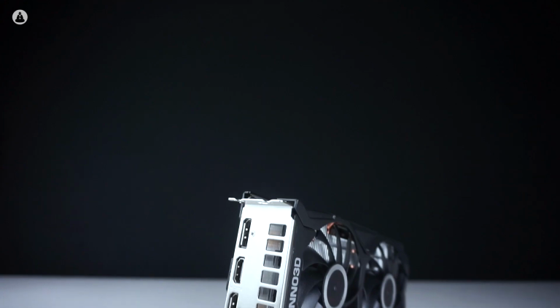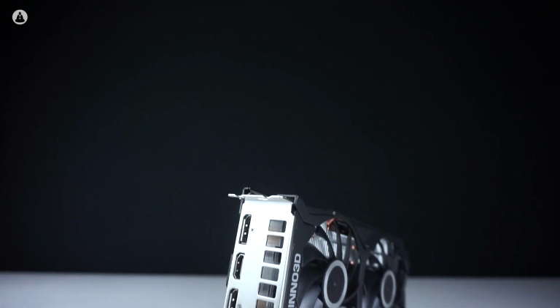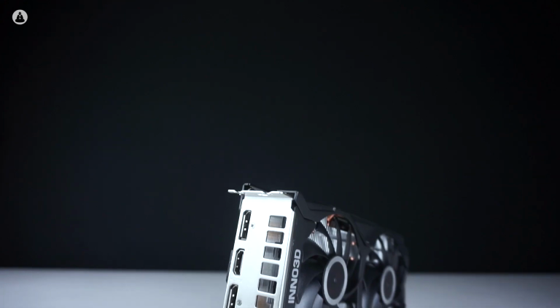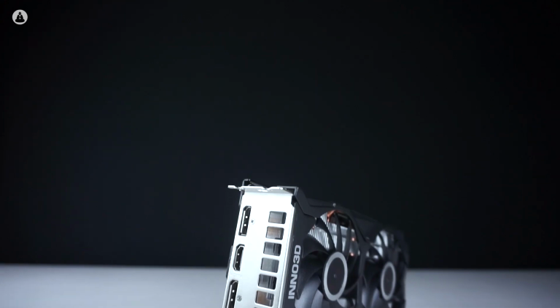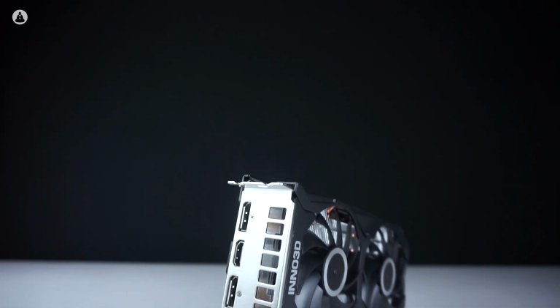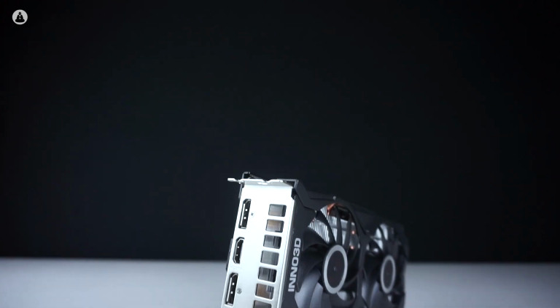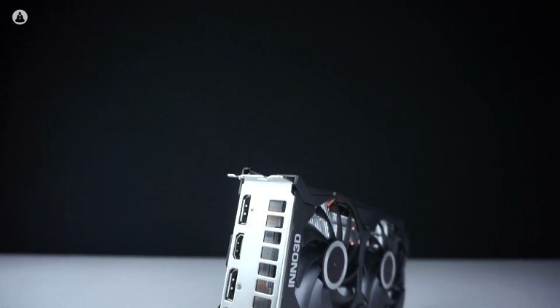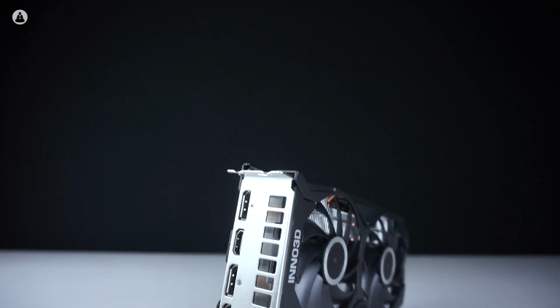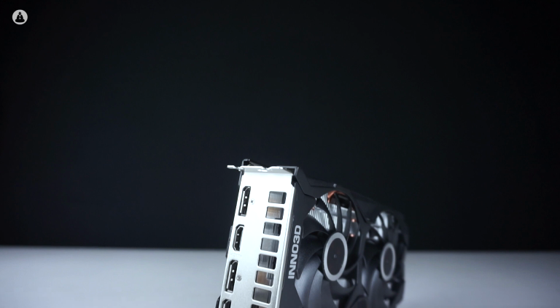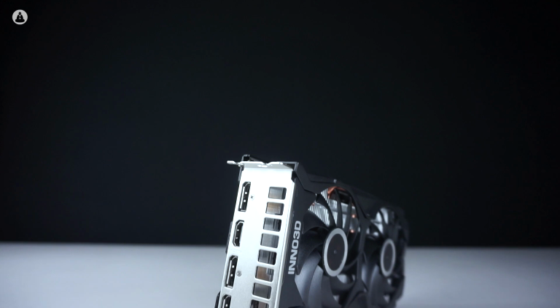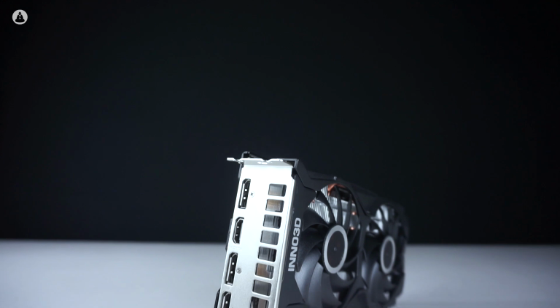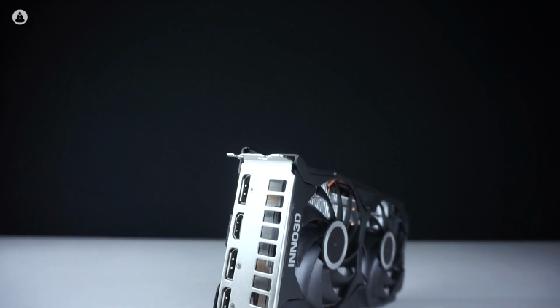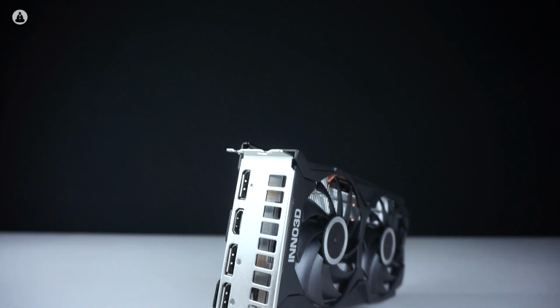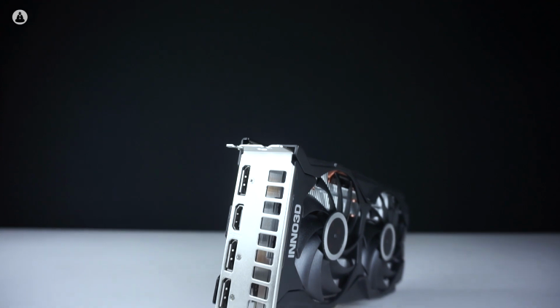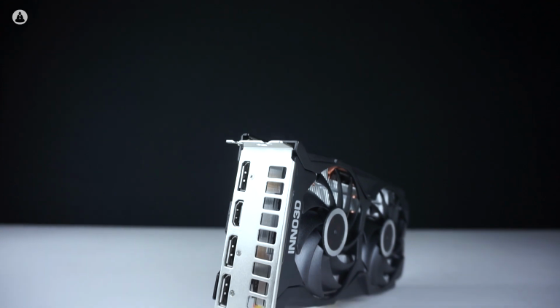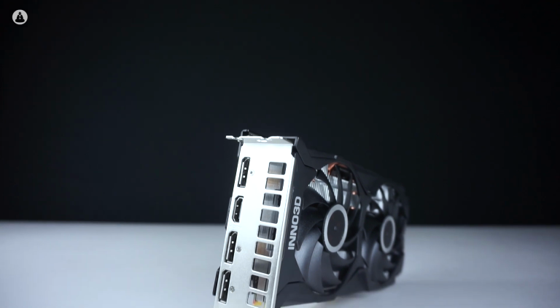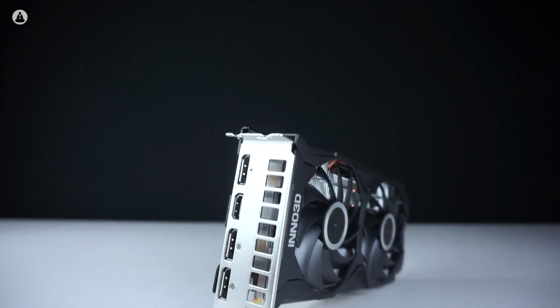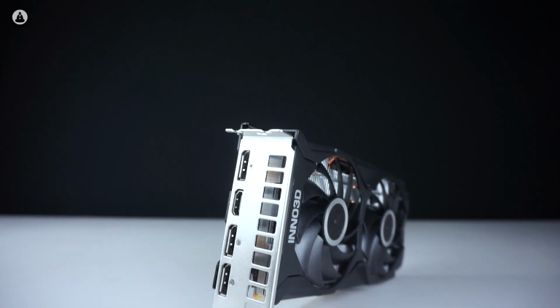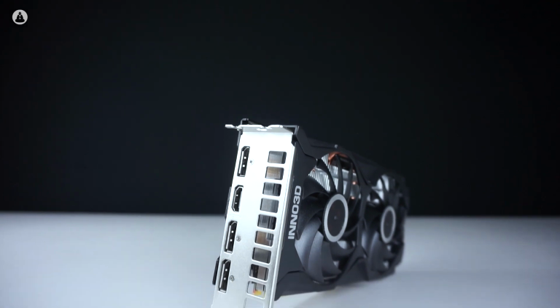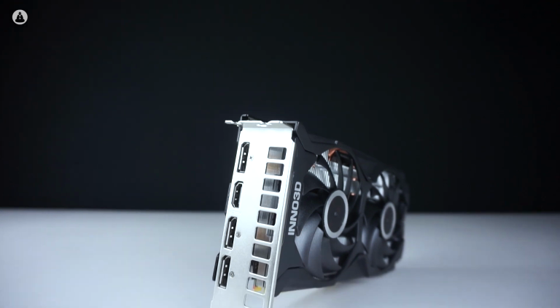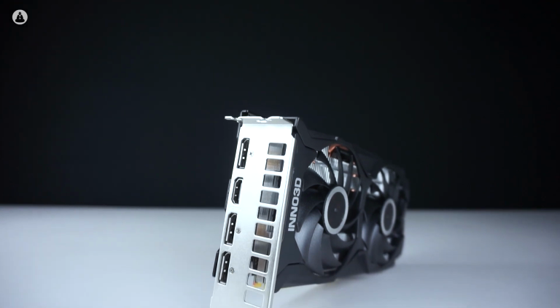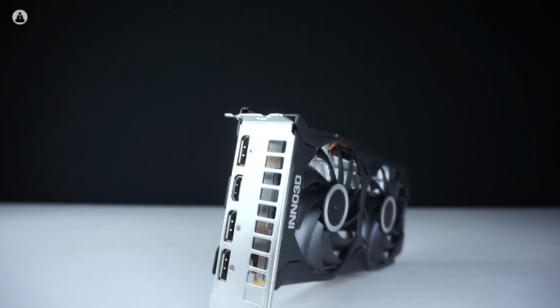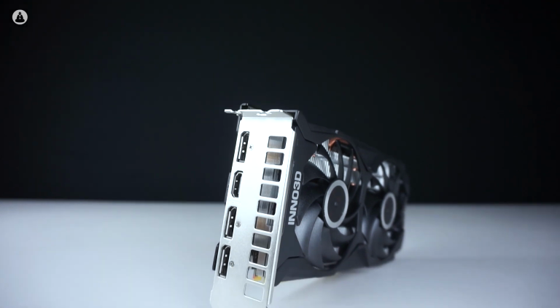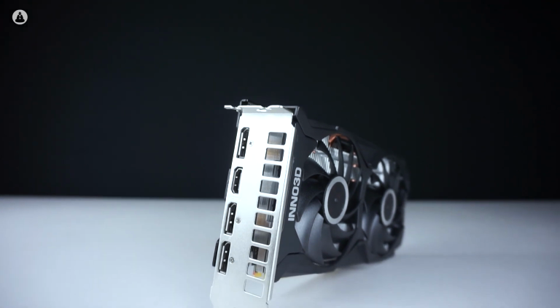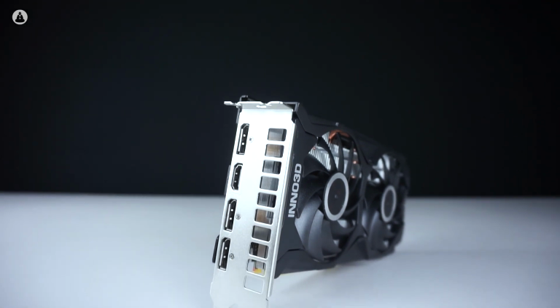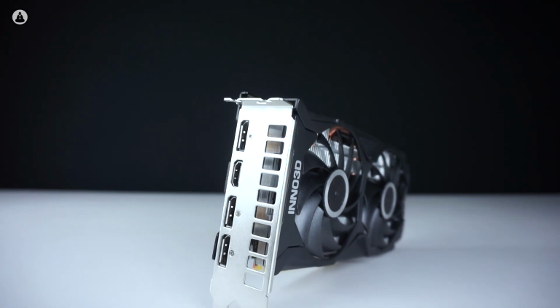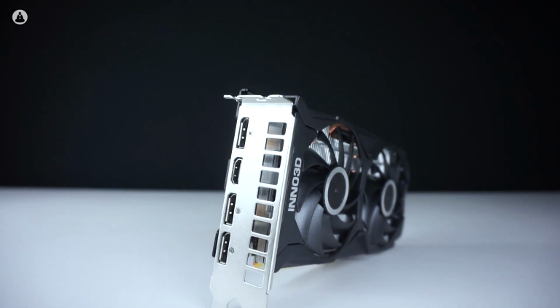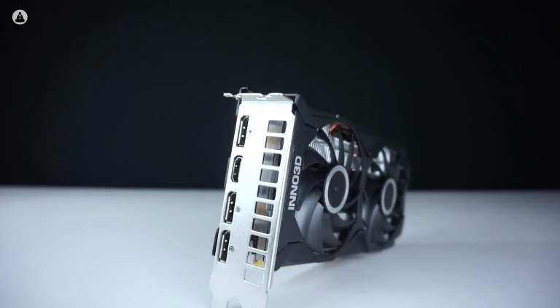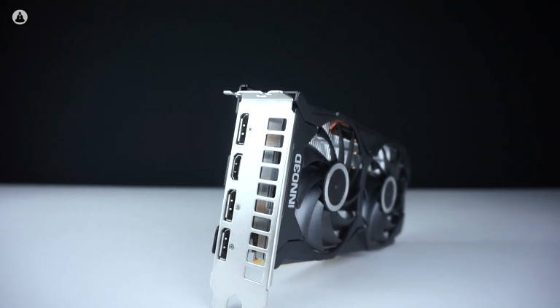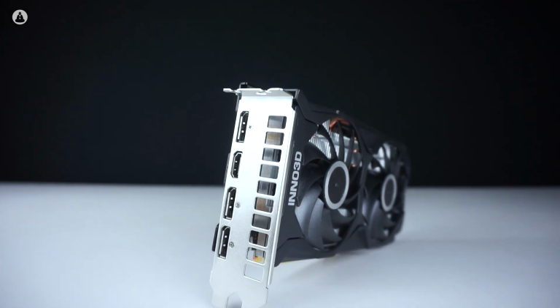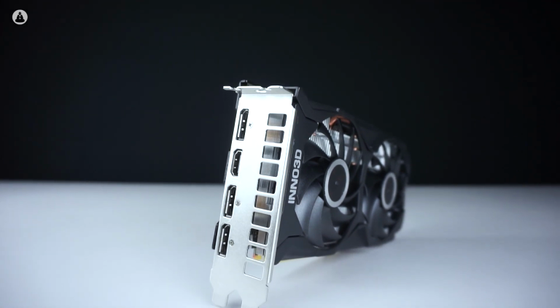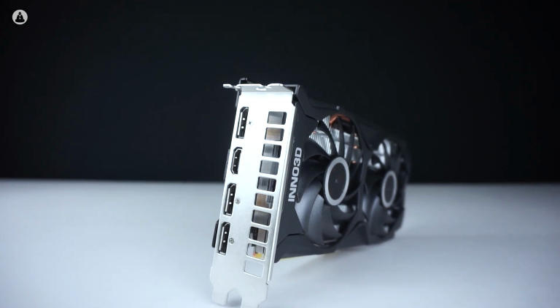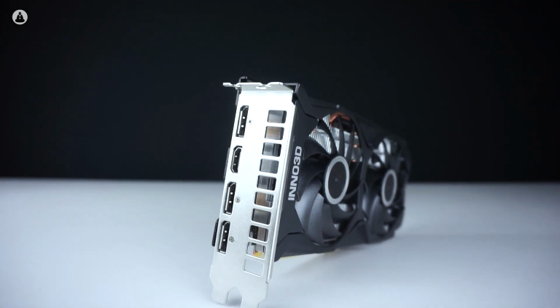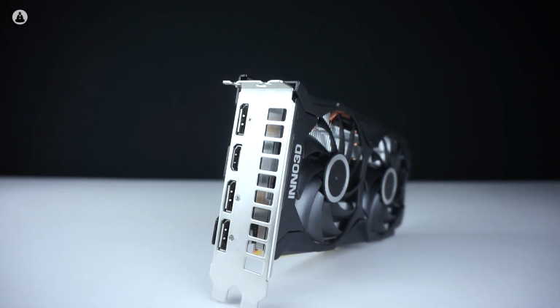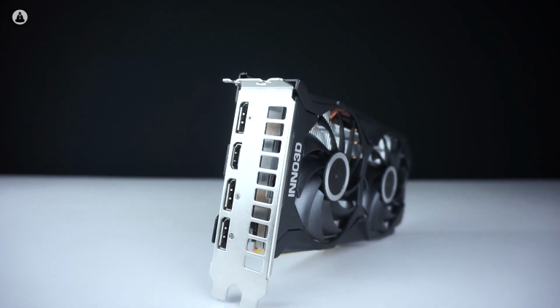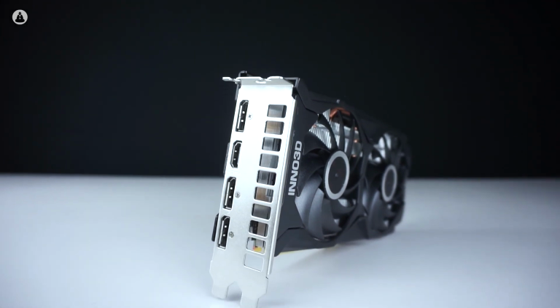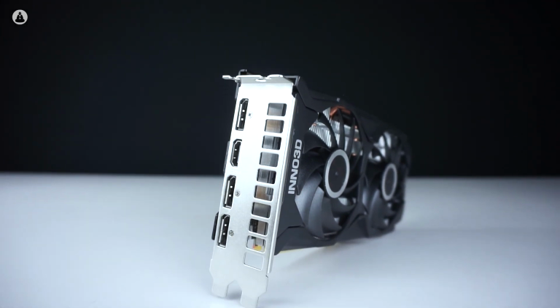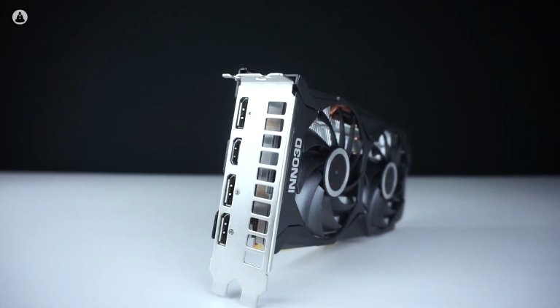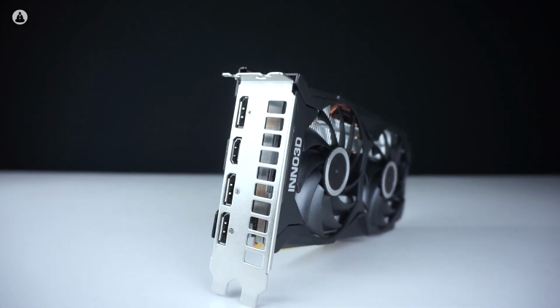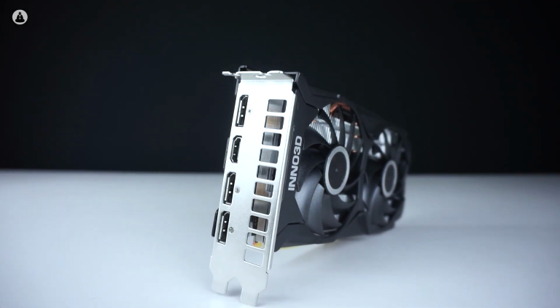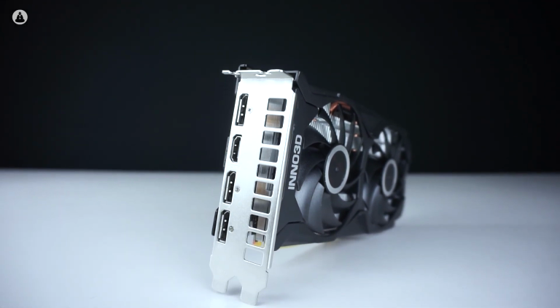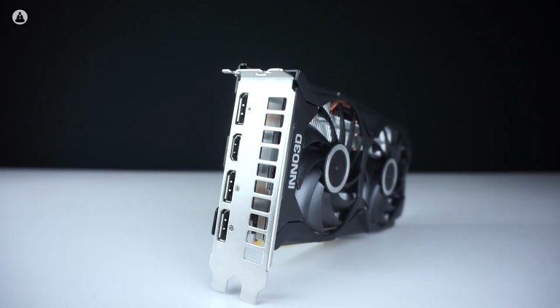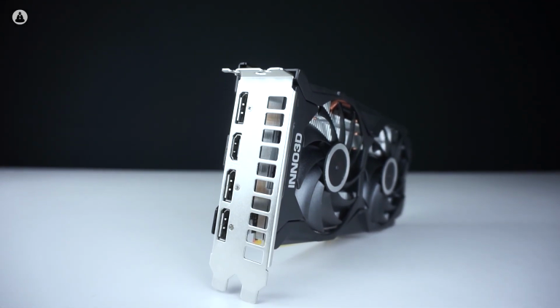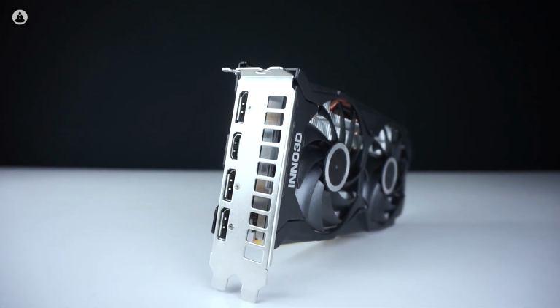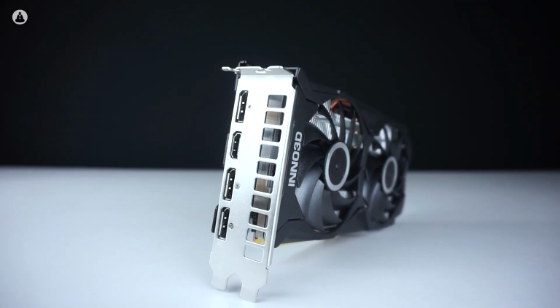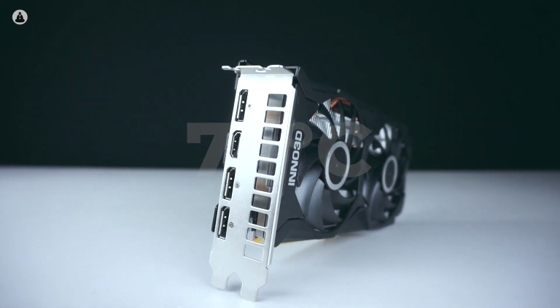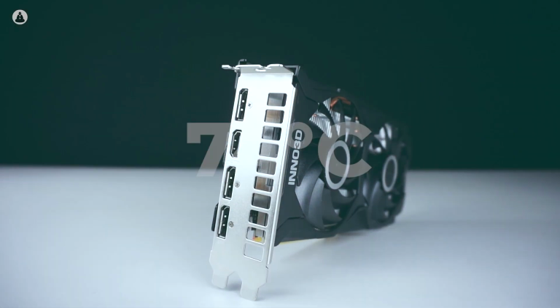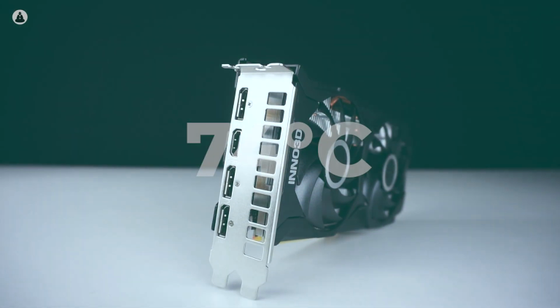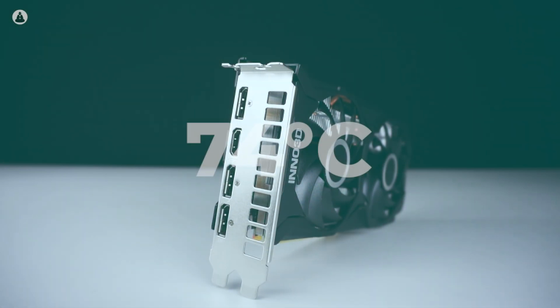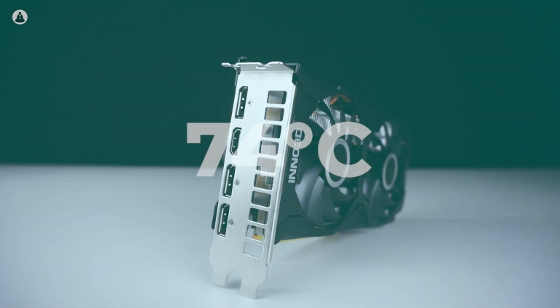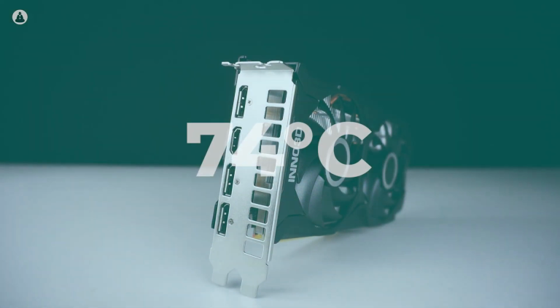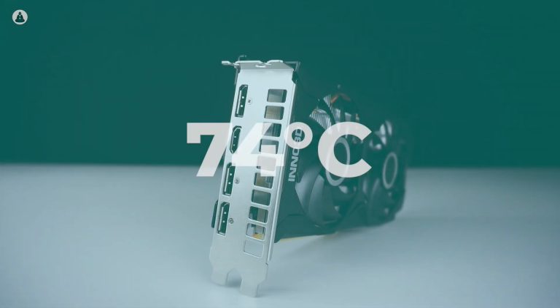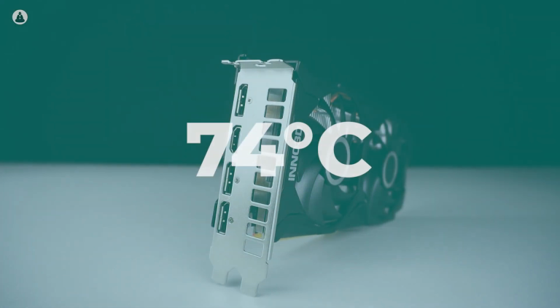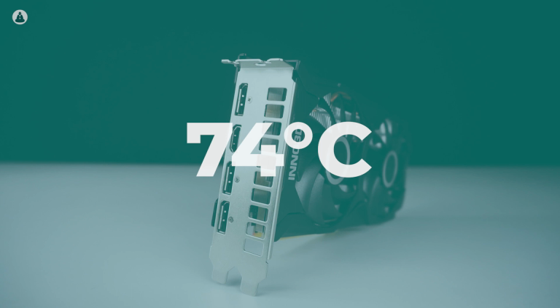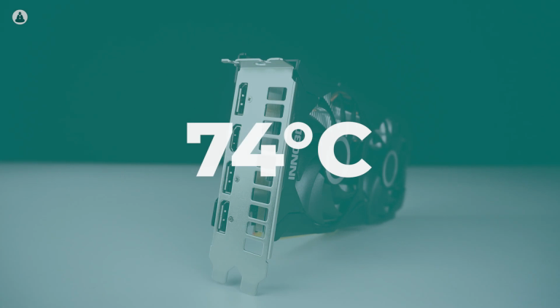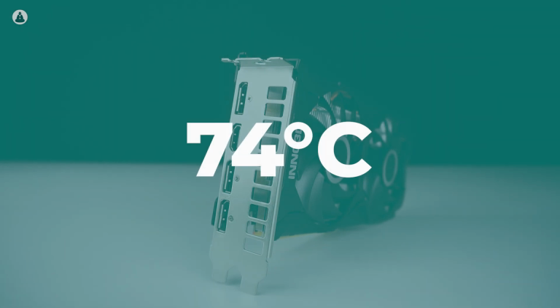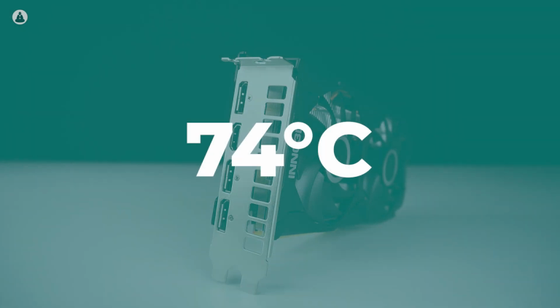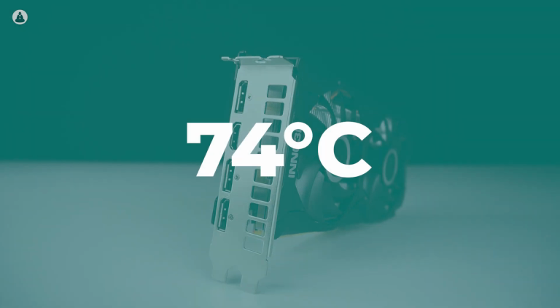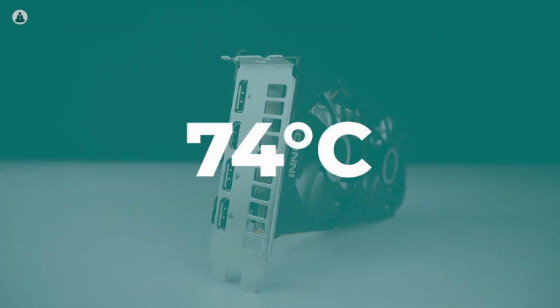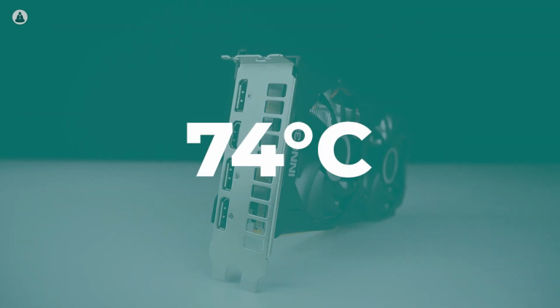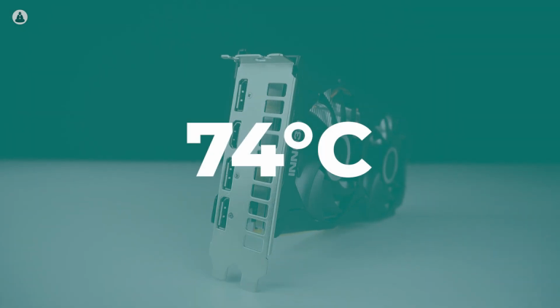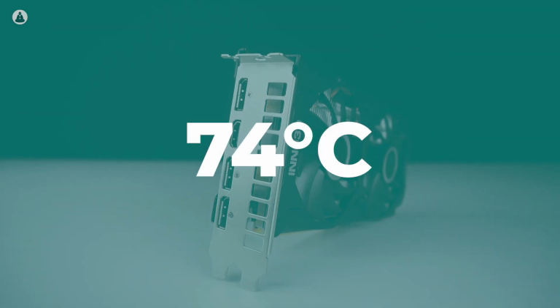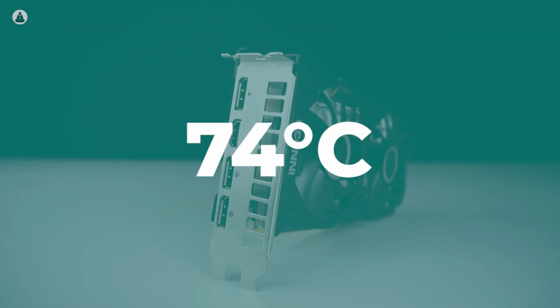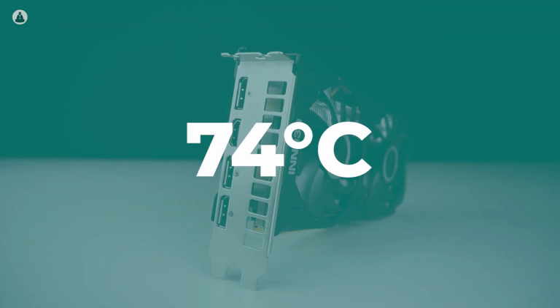On the temperature side of things, our Inno 3D card does a decent job as well, with the maximum temperature reaching up to 74 degrees Celsius during stress testing.